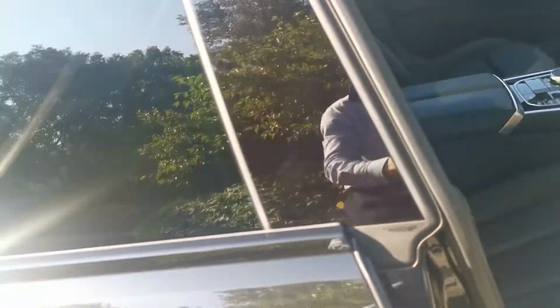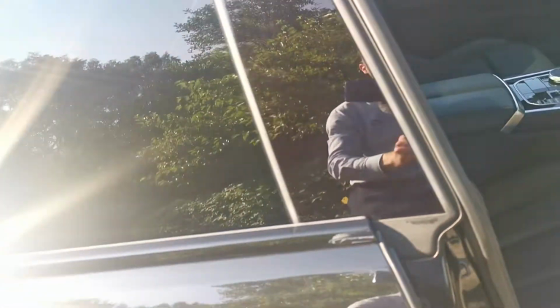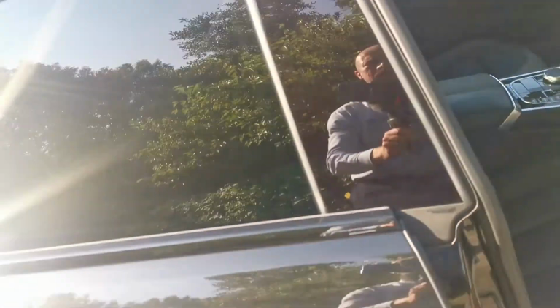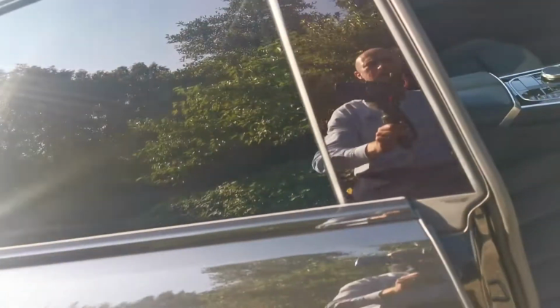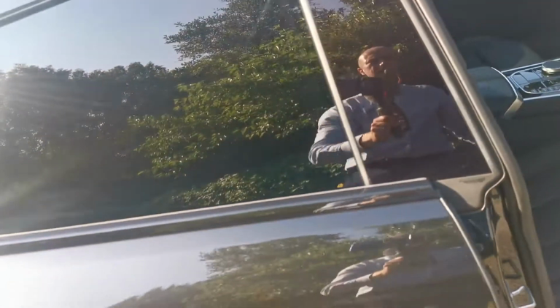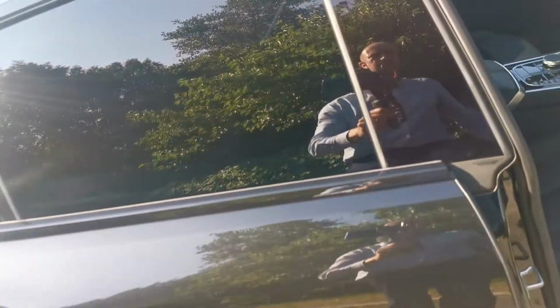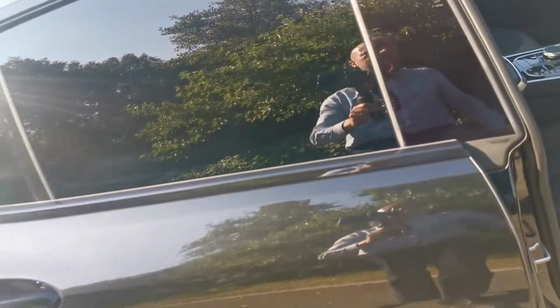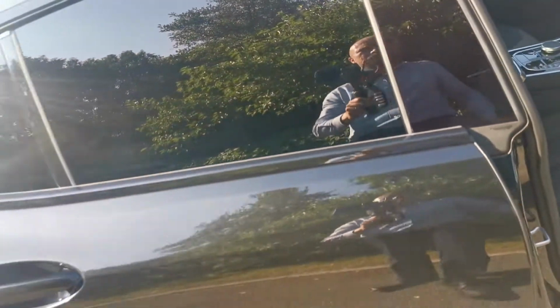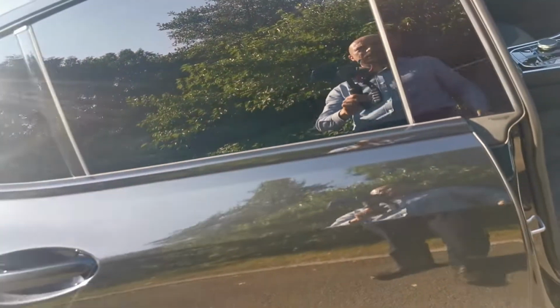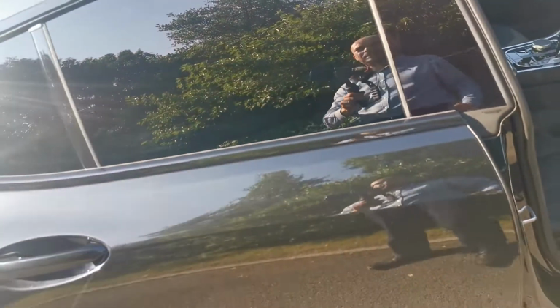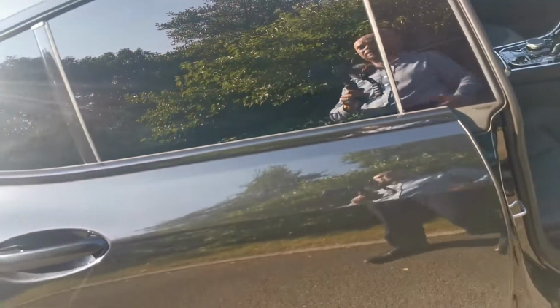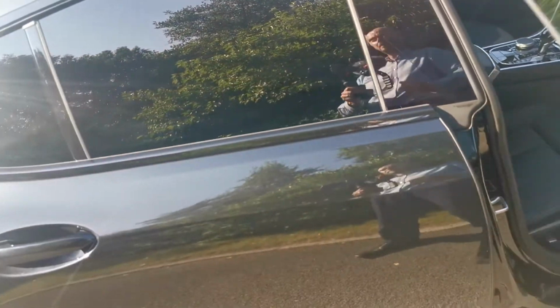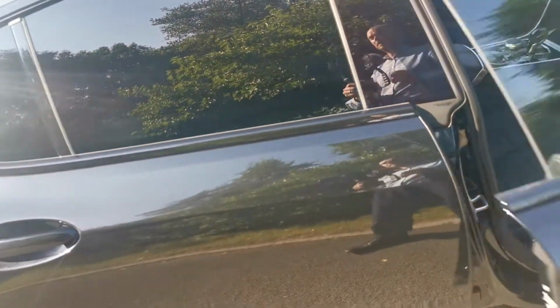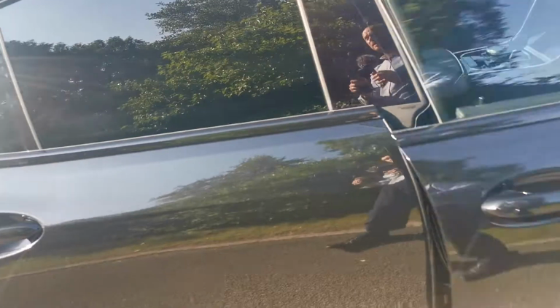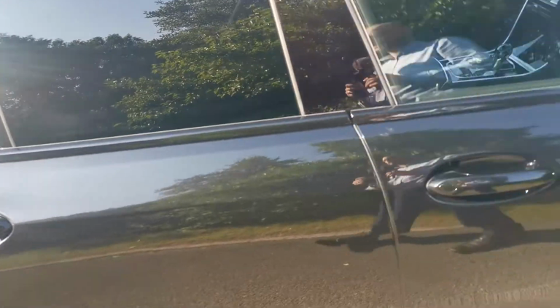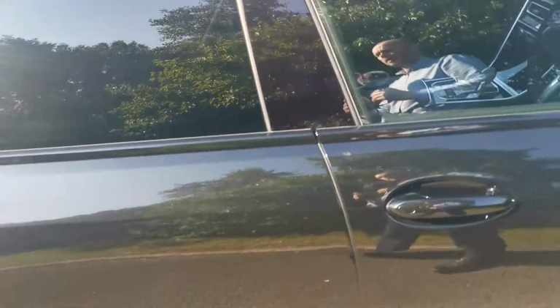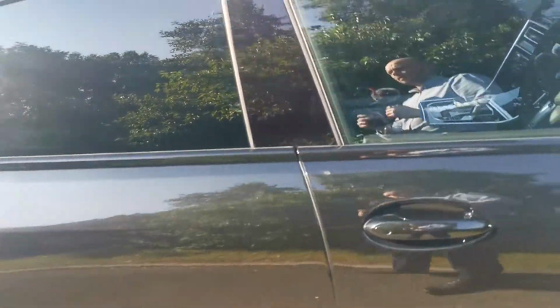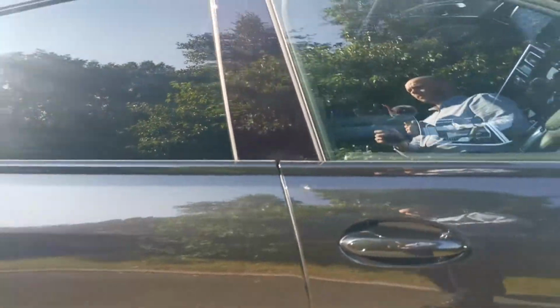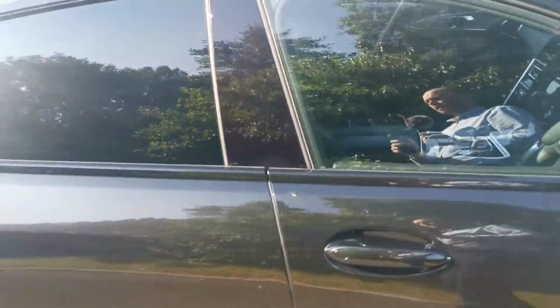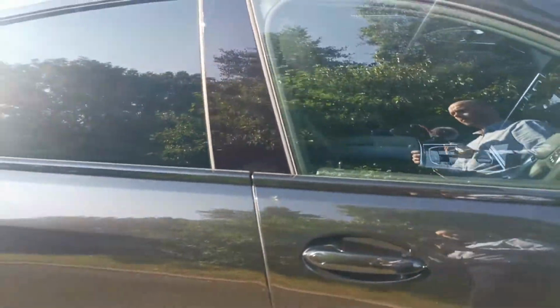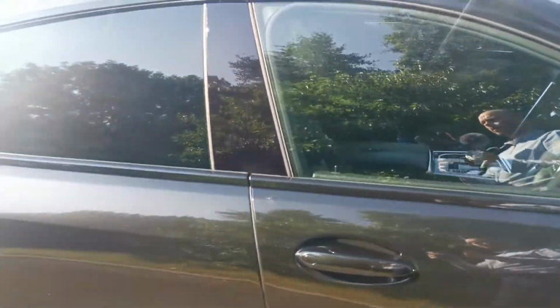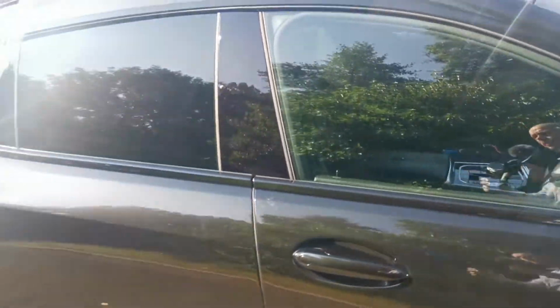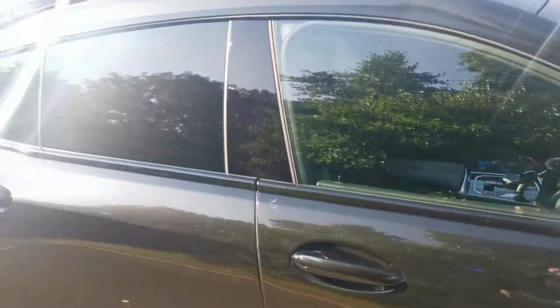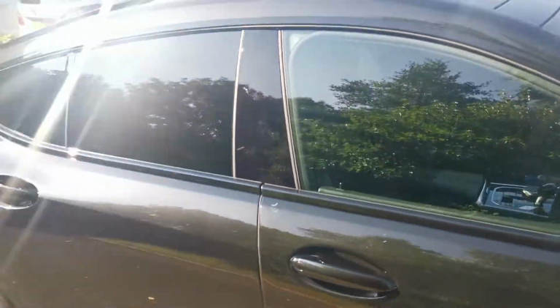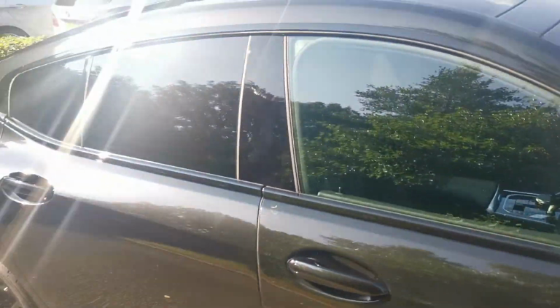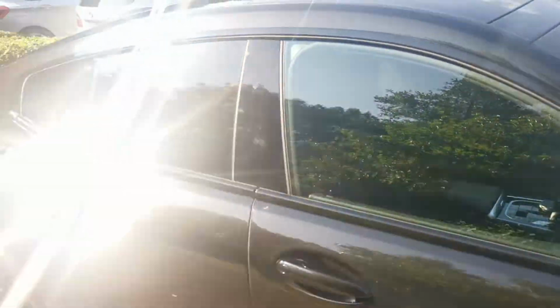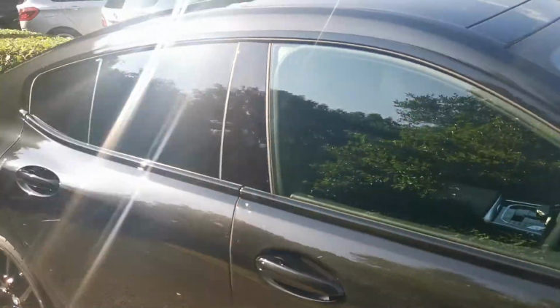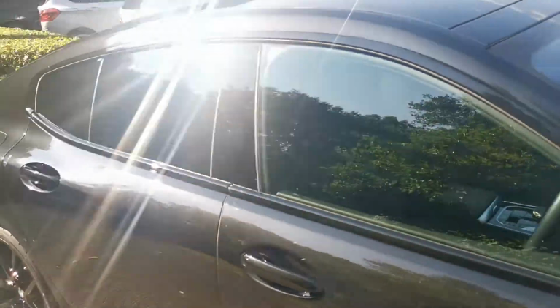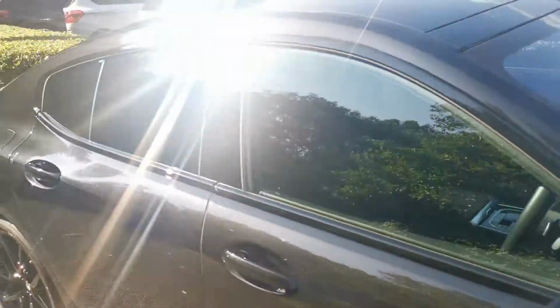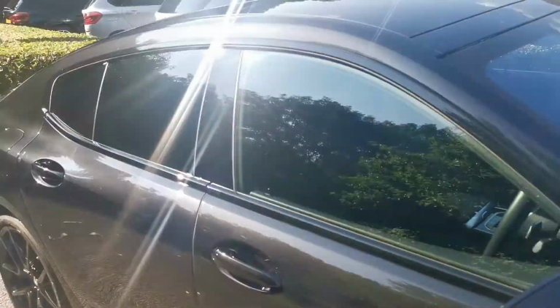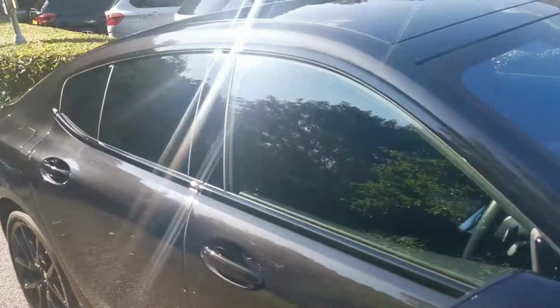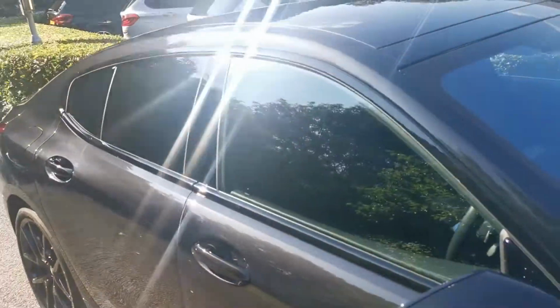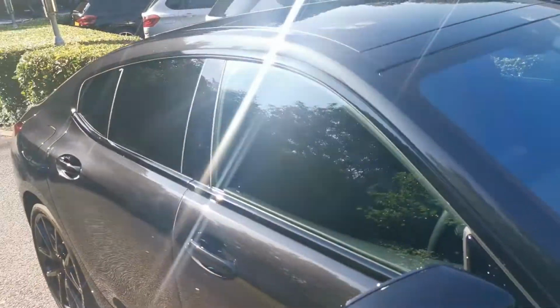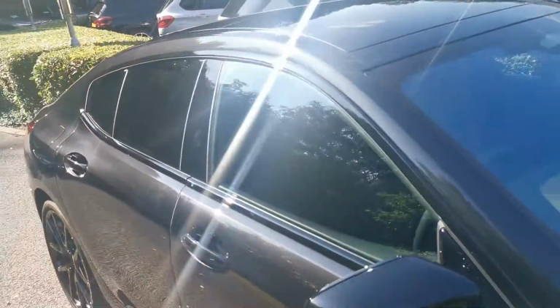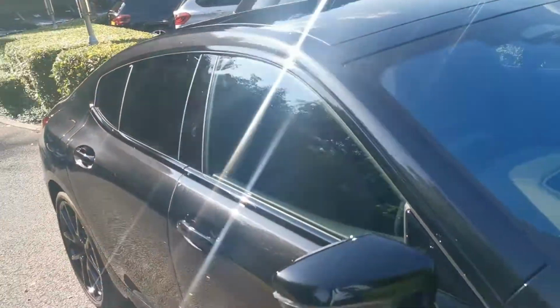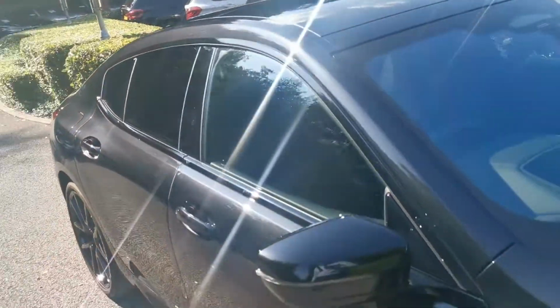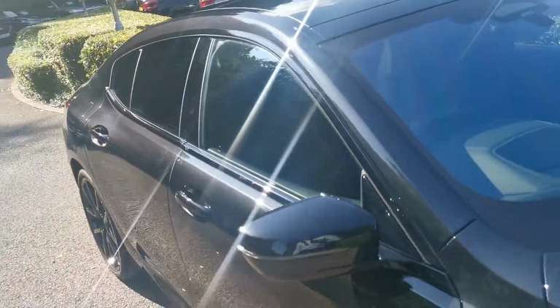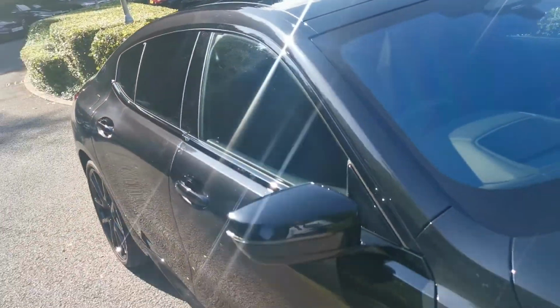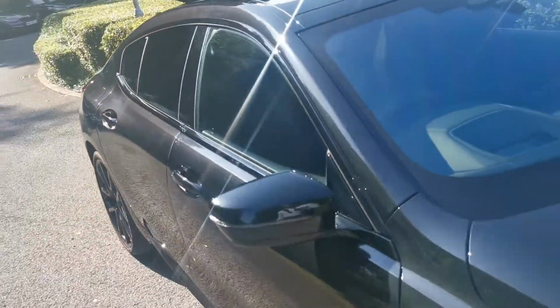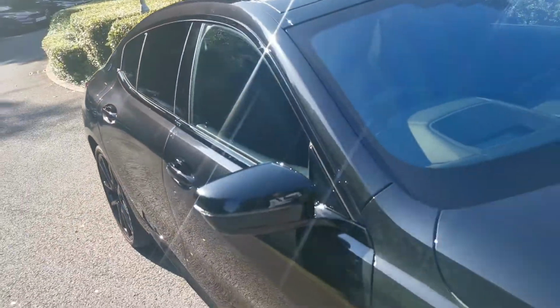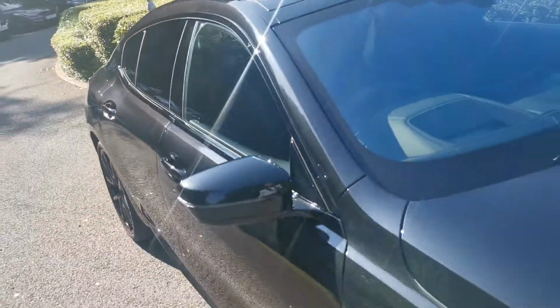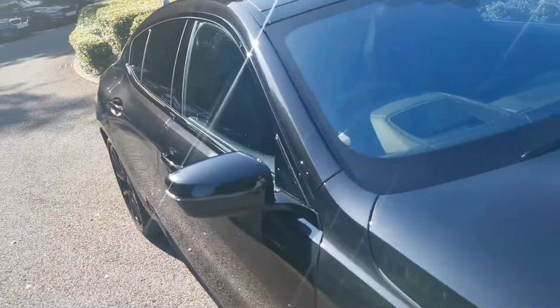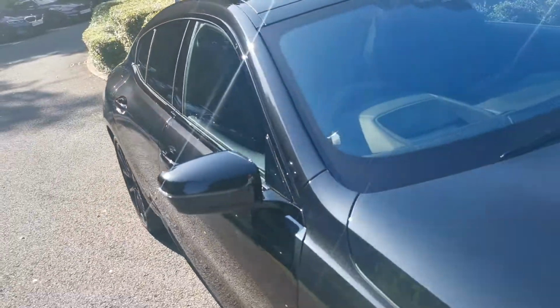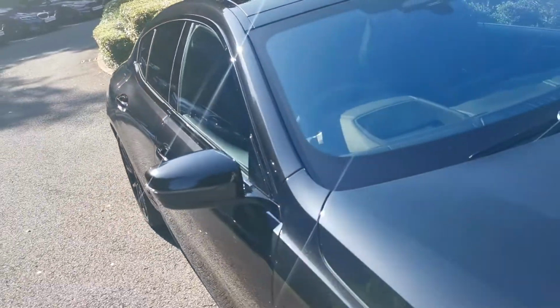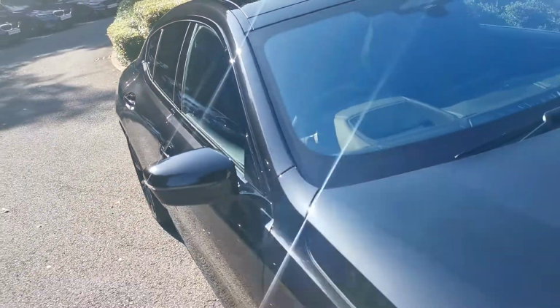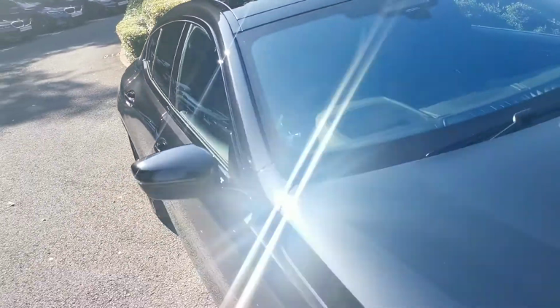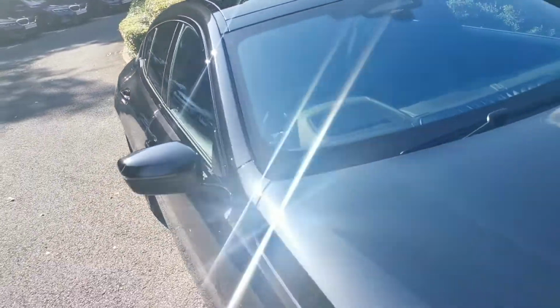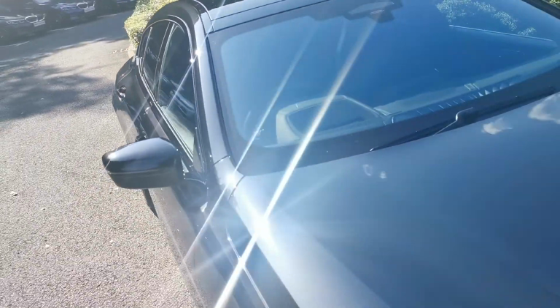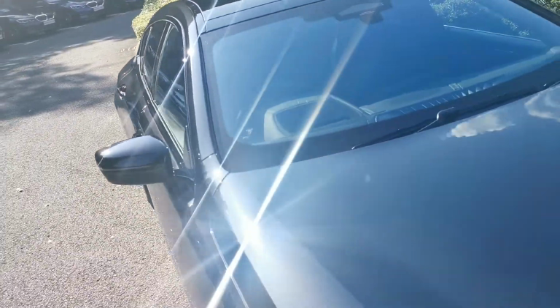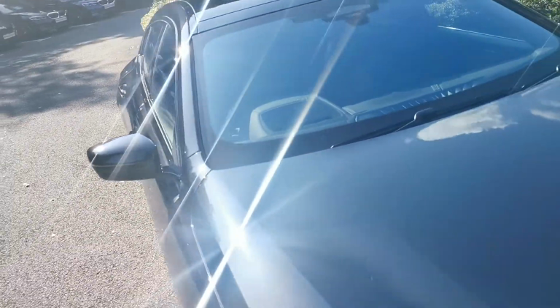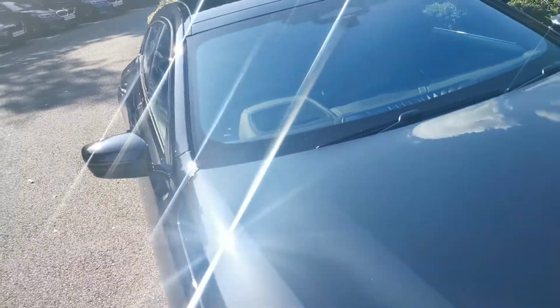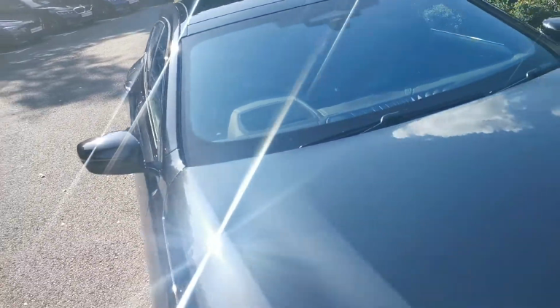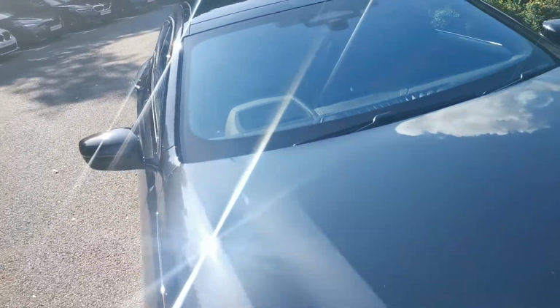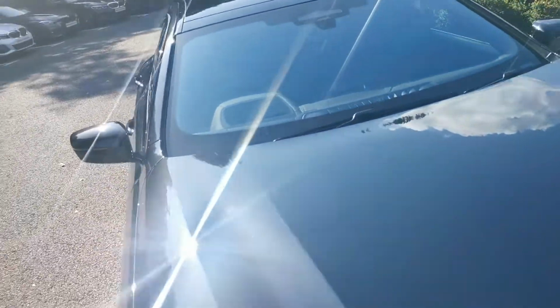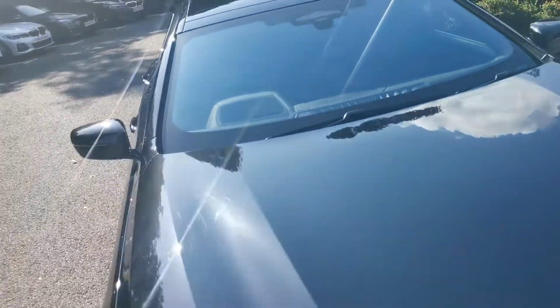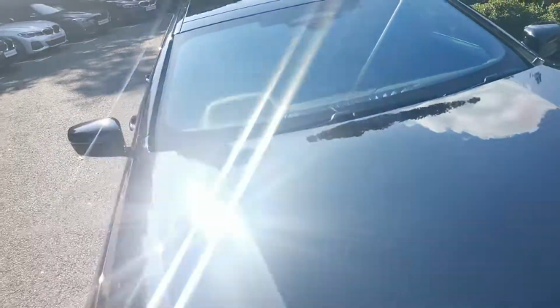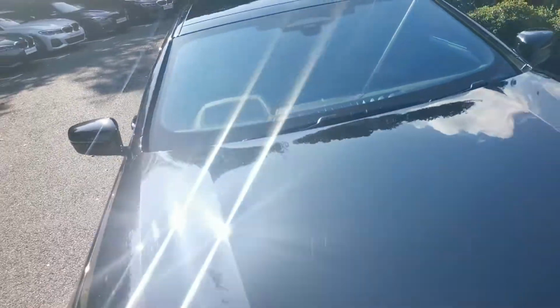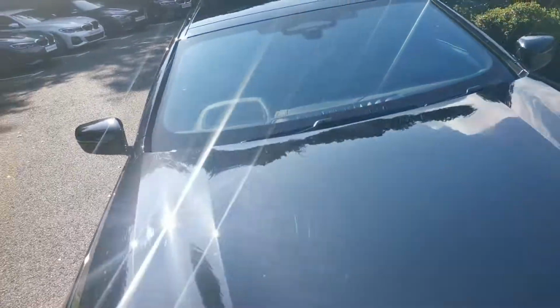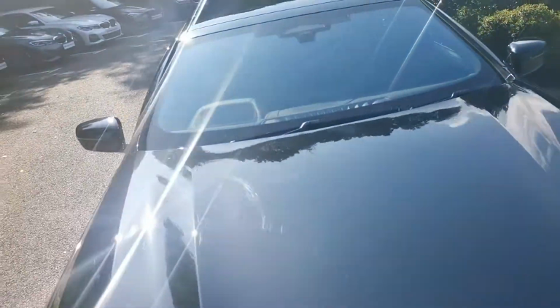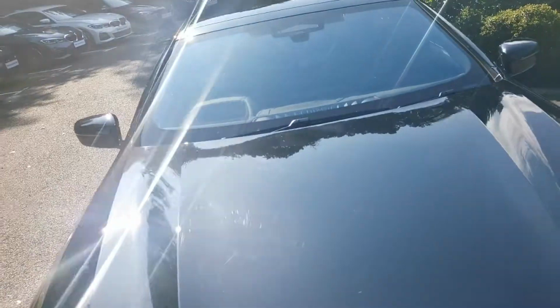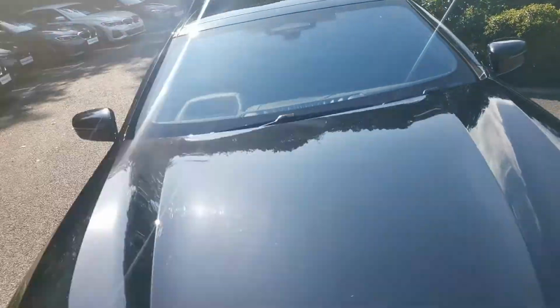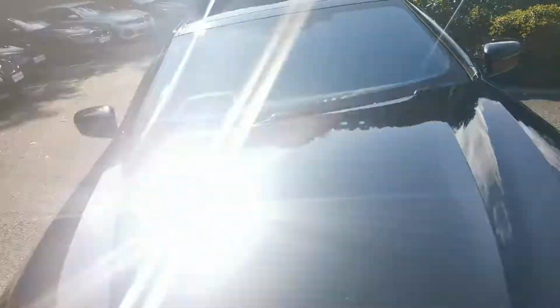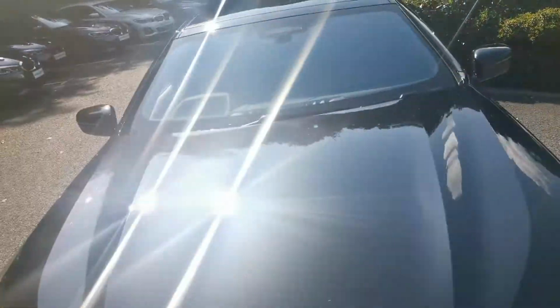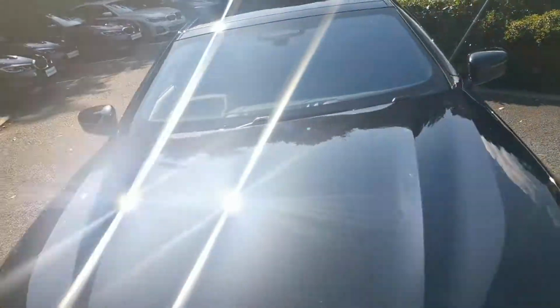If you'd like a more detailed video on this car or any more information, please do get in contact and one of our sales executives will be more than happy to help.